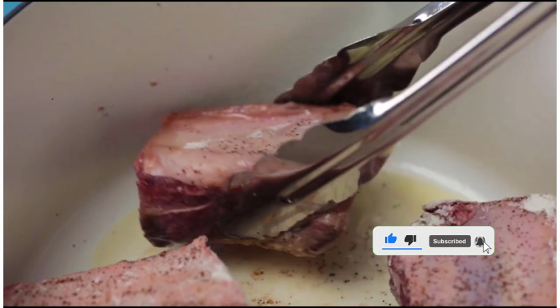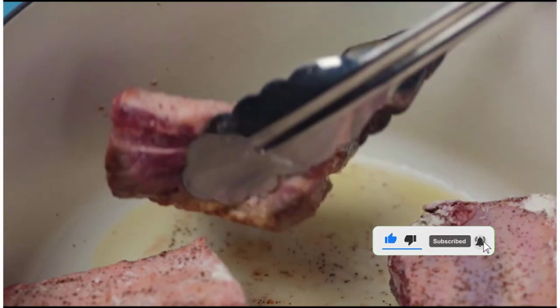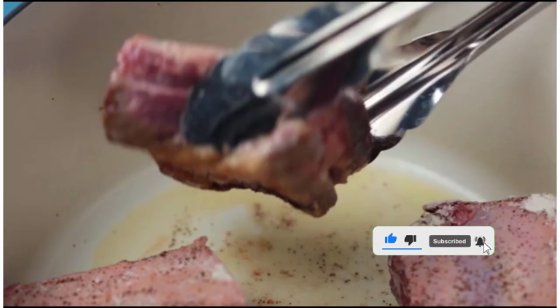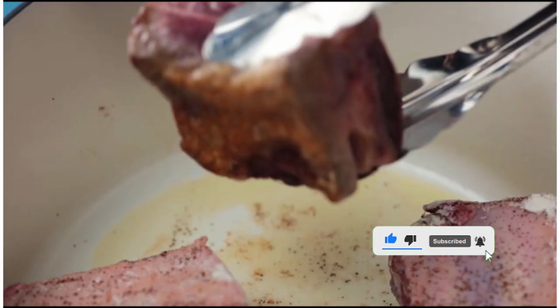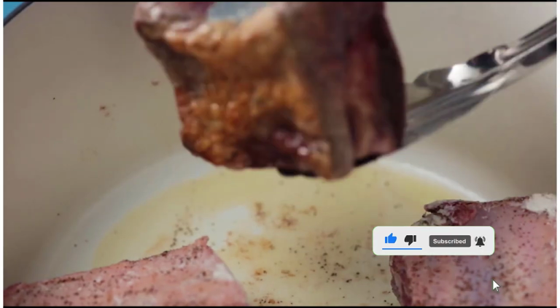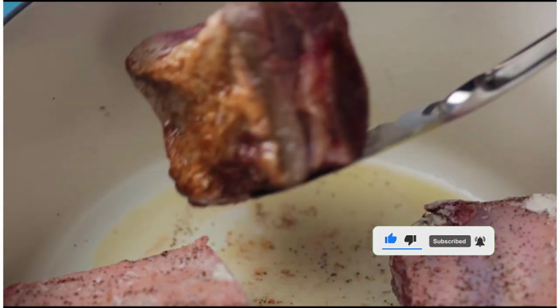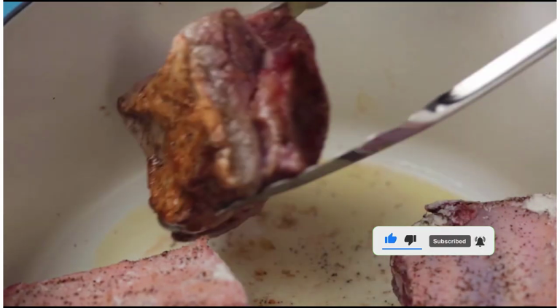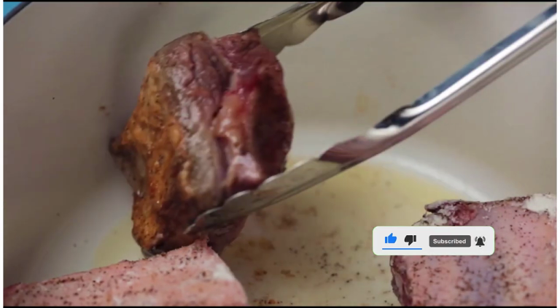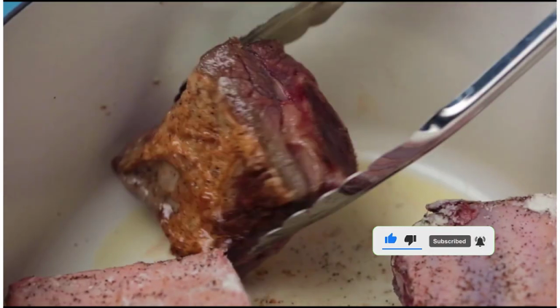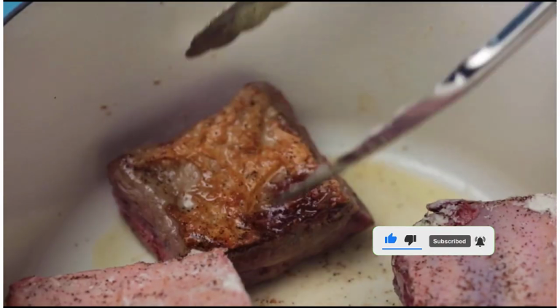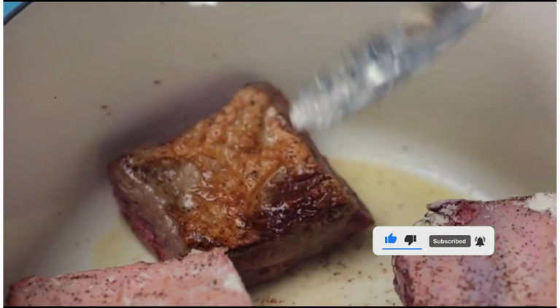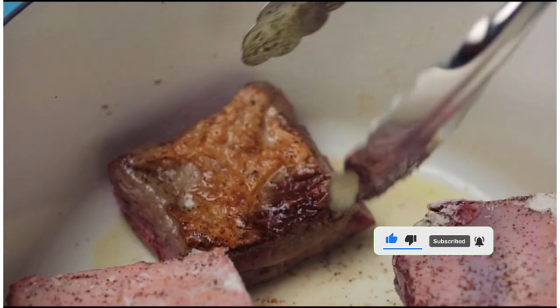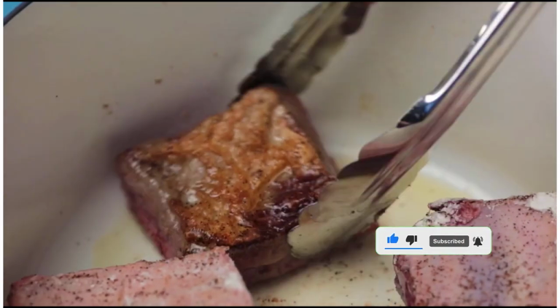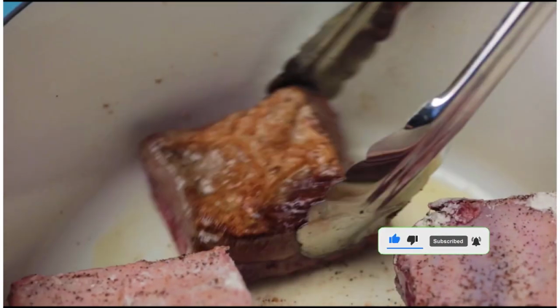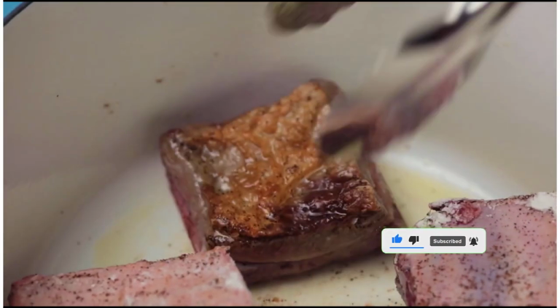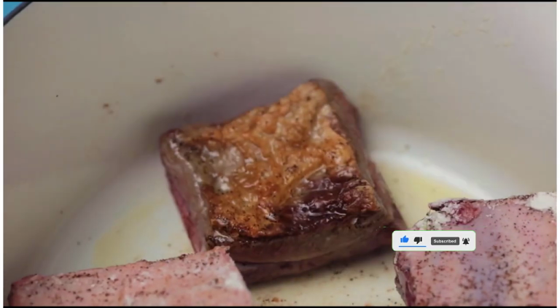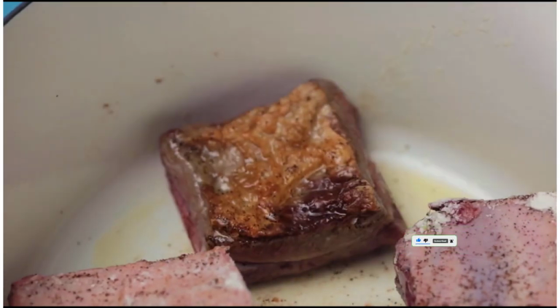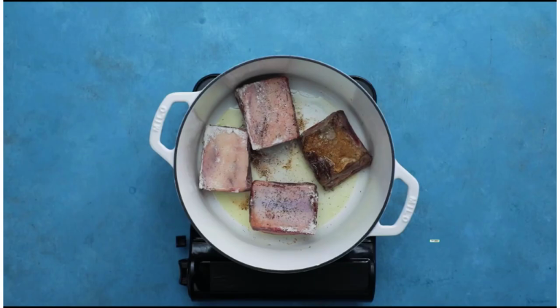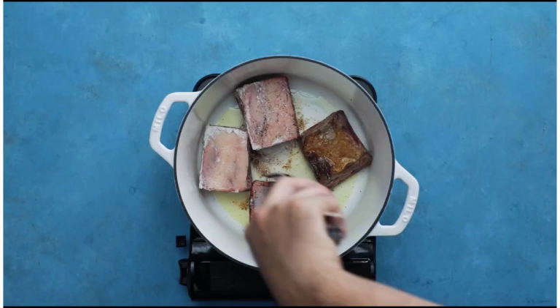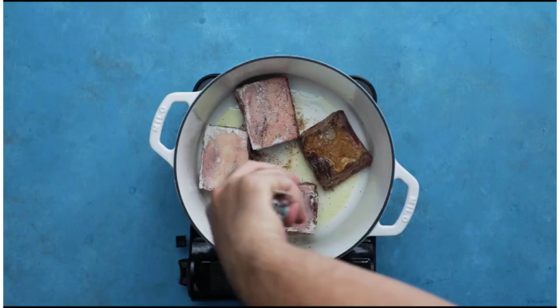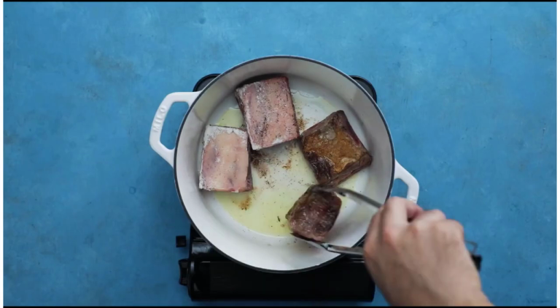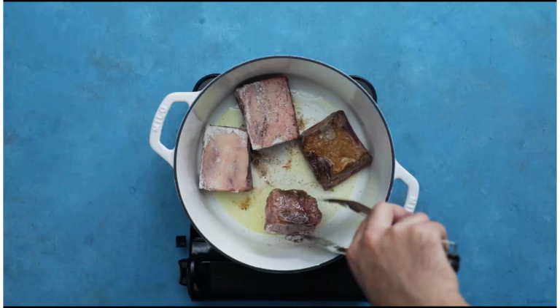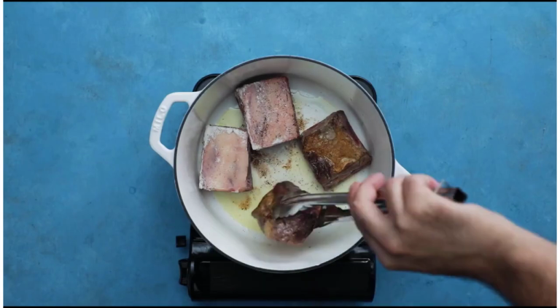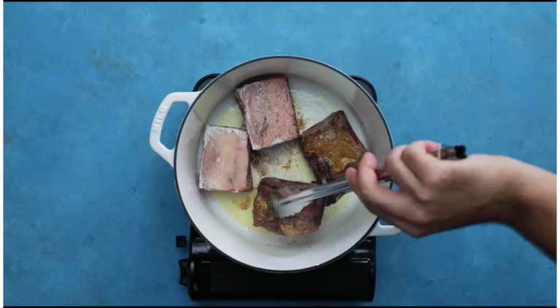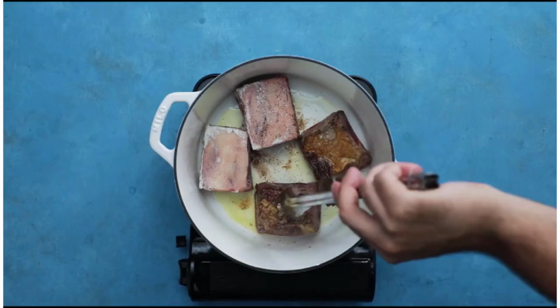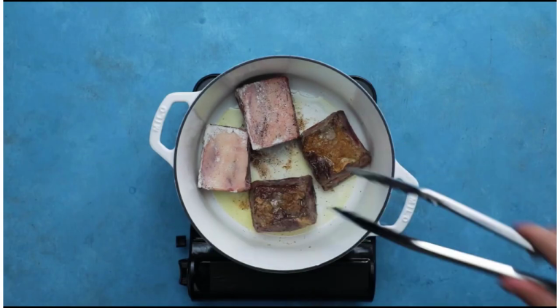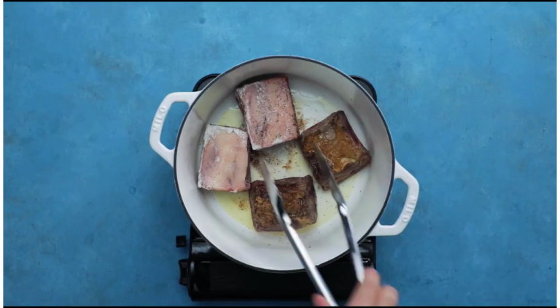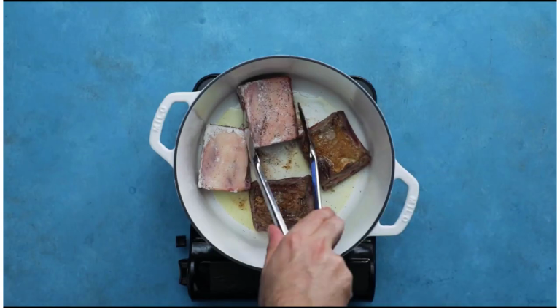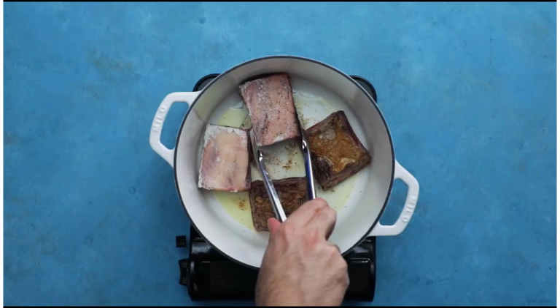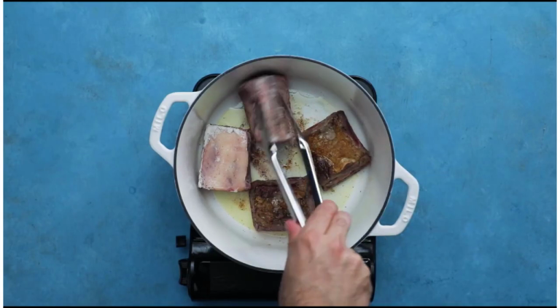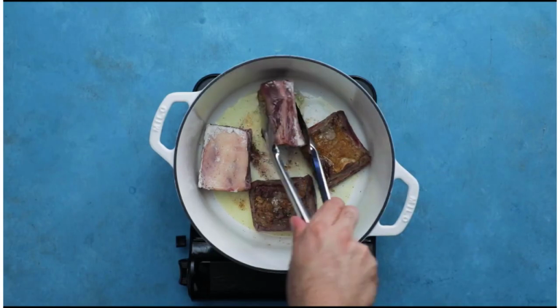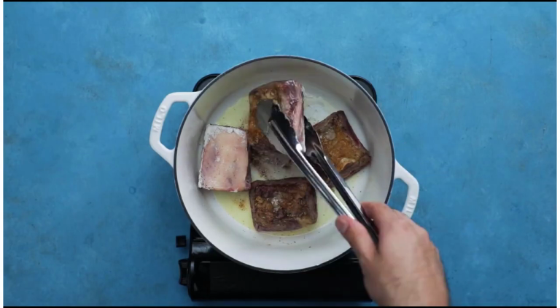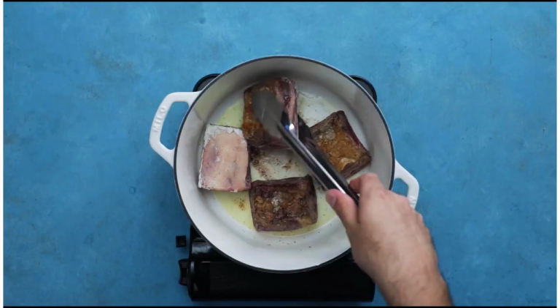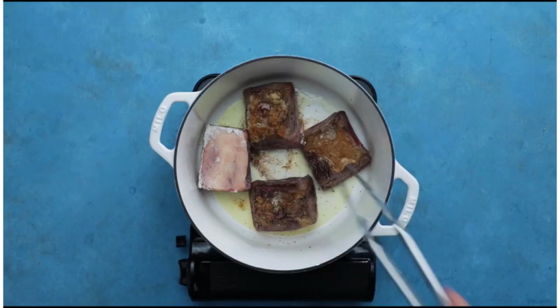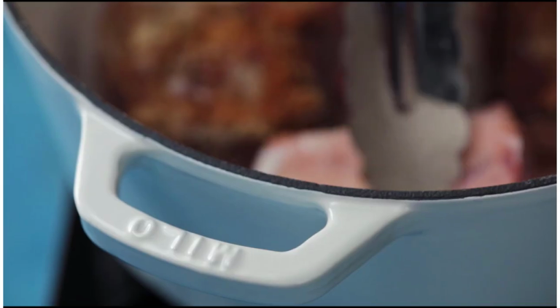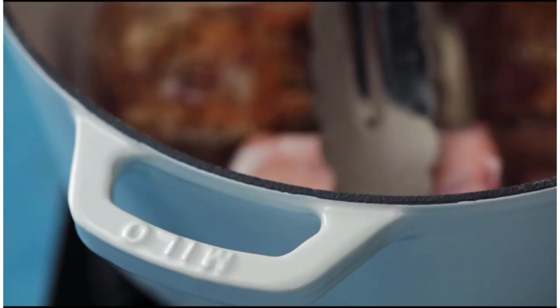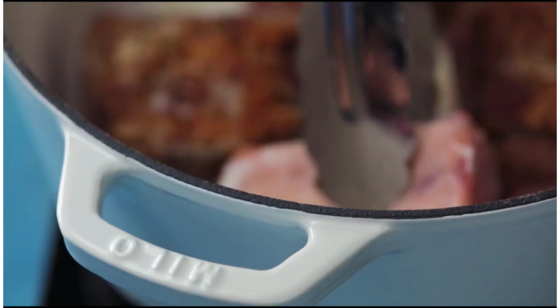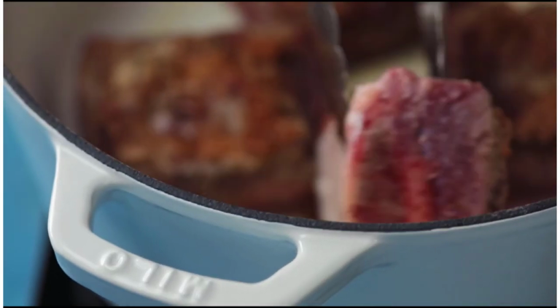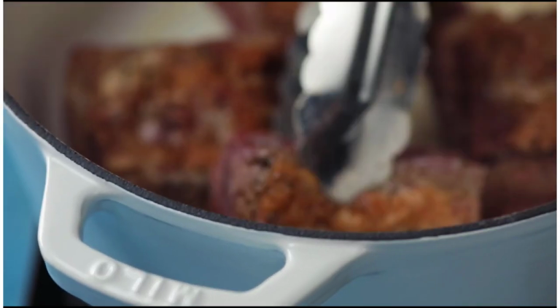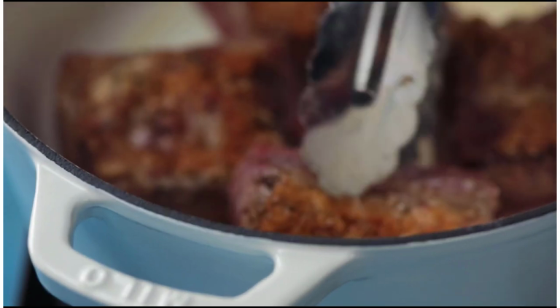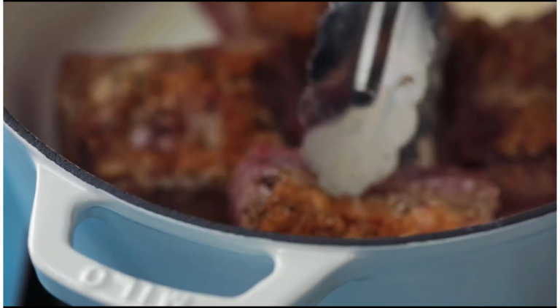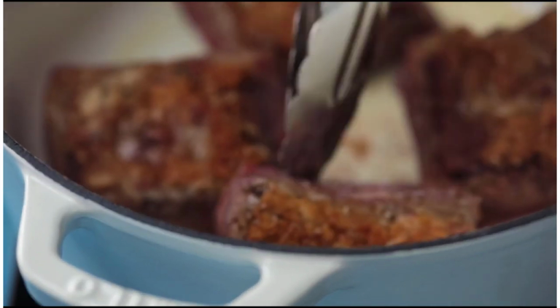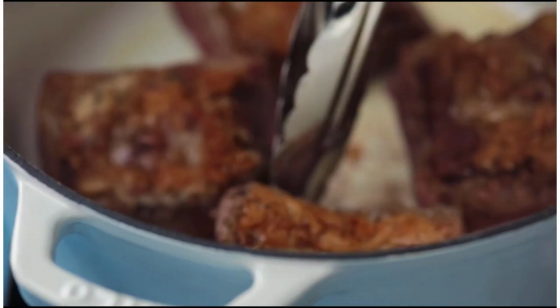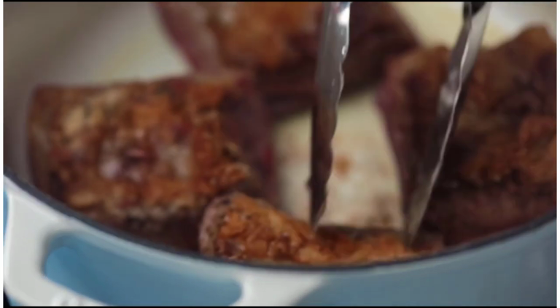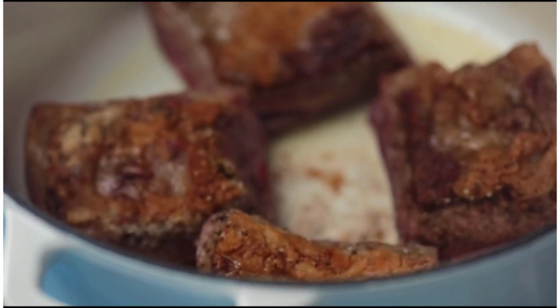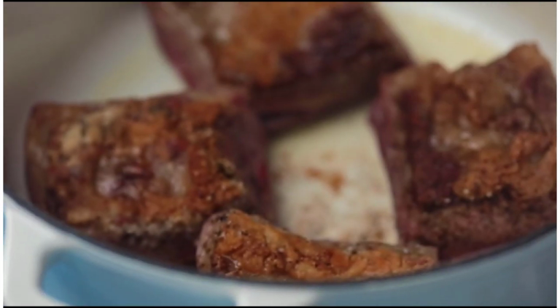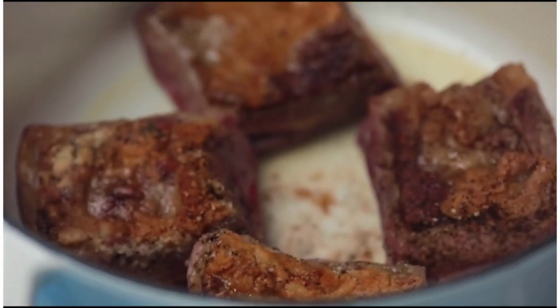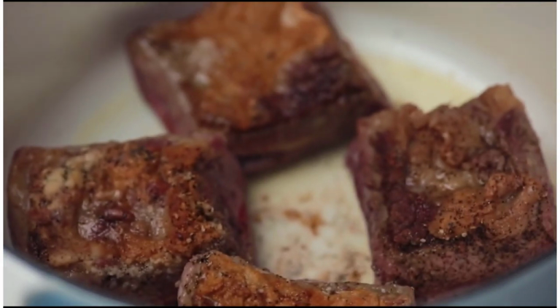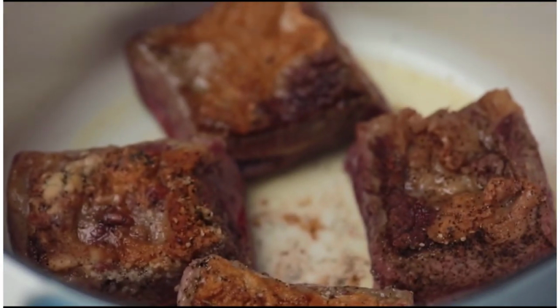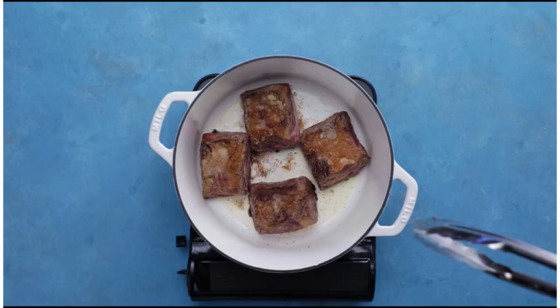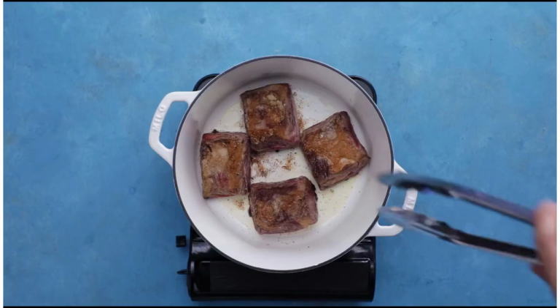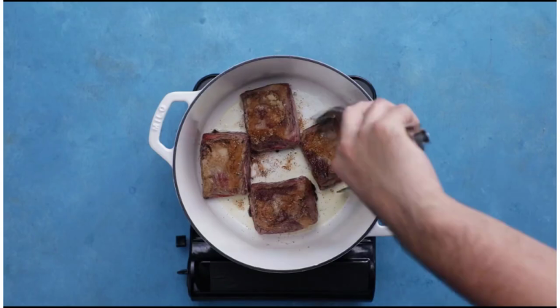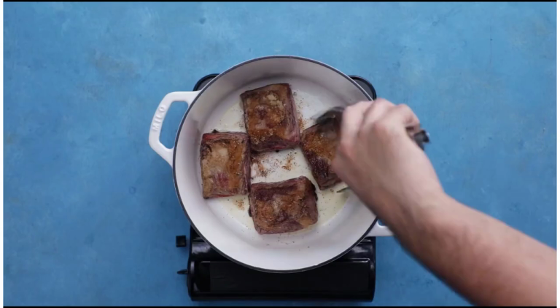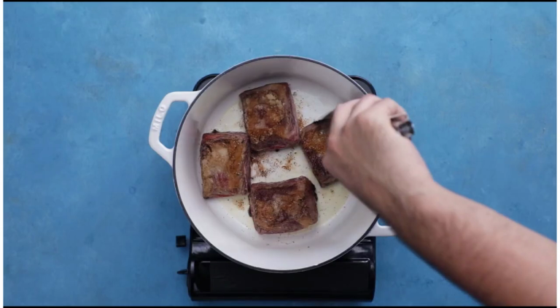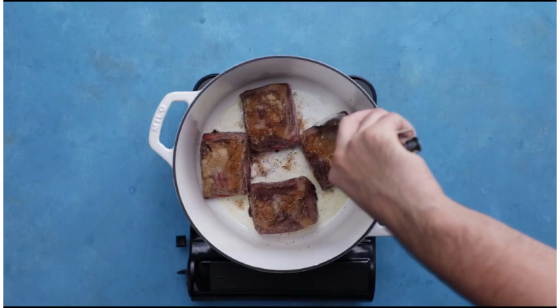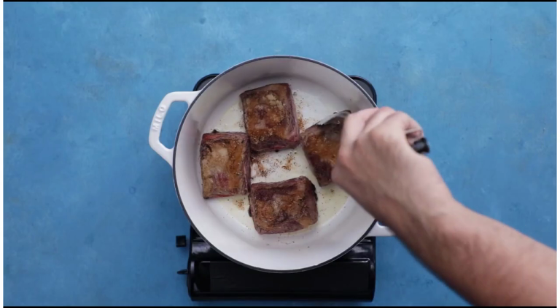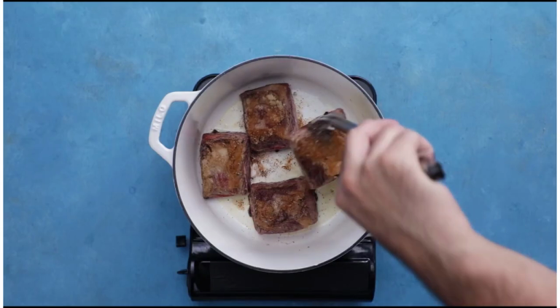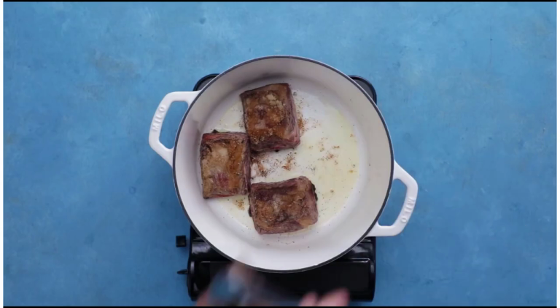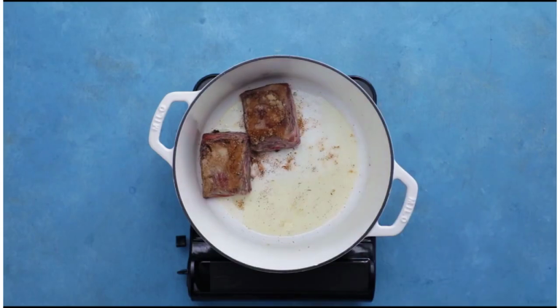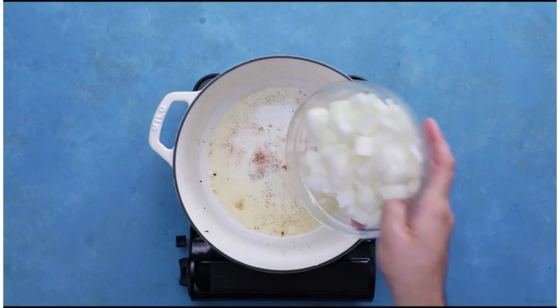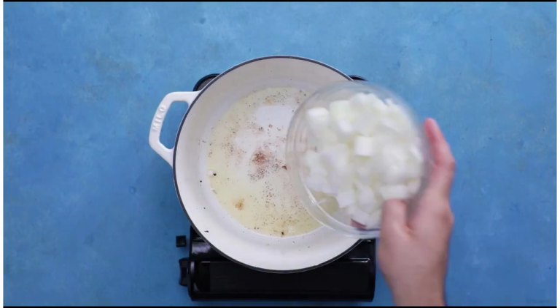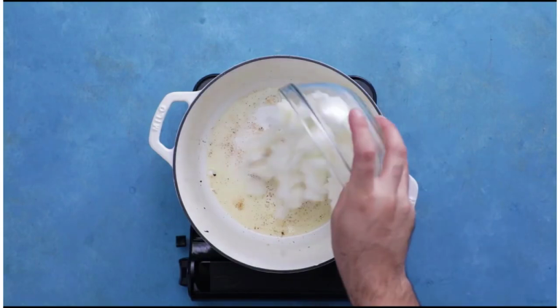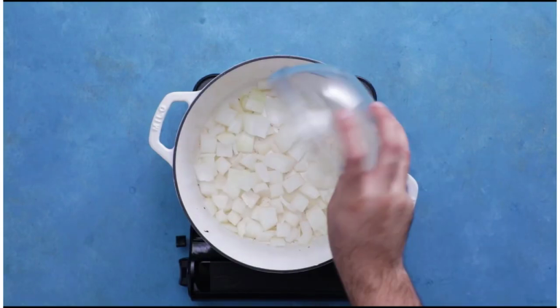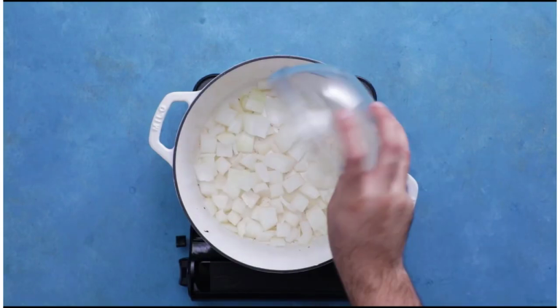To assist you in making a perfect decision, I did extensive research, read a bunch of reviews, and compiled a list of the best Dutch ovens from reputable manufacturers.